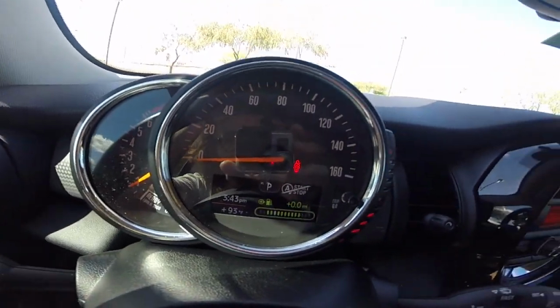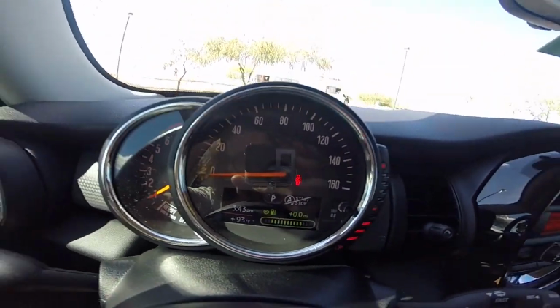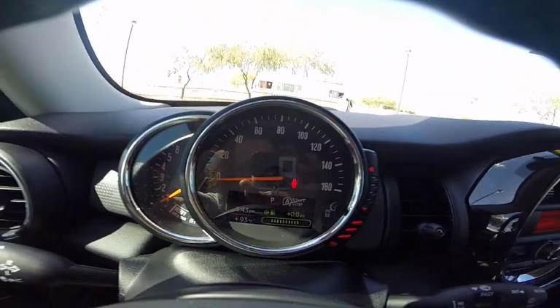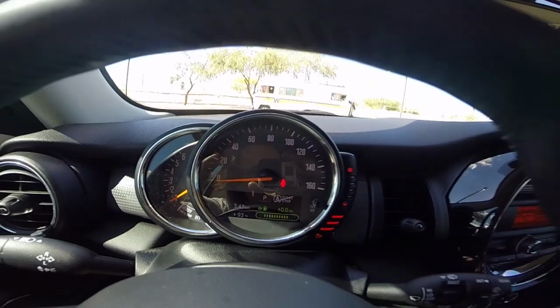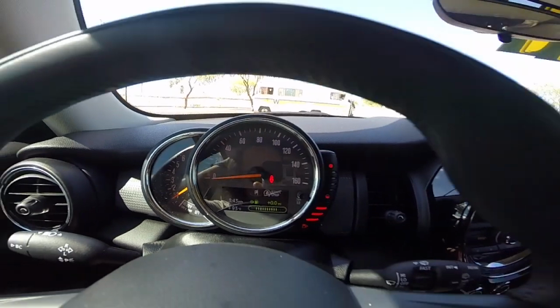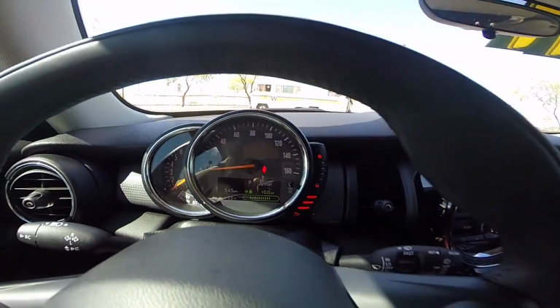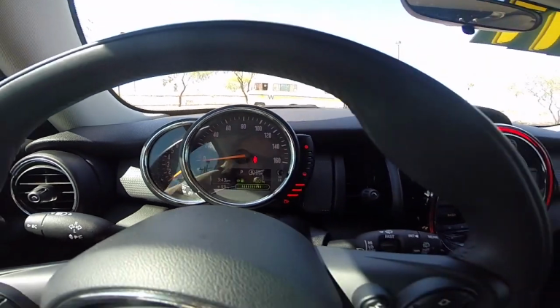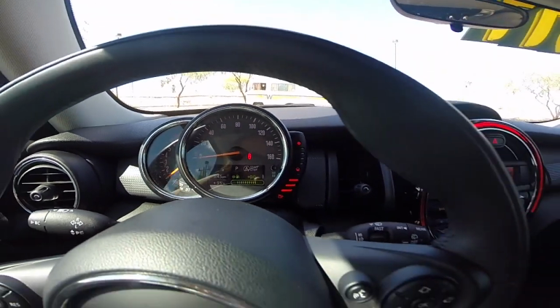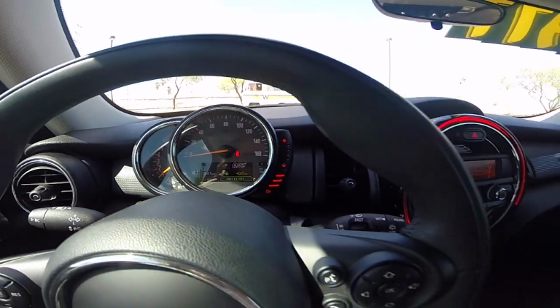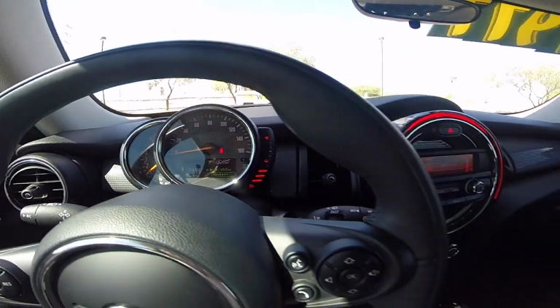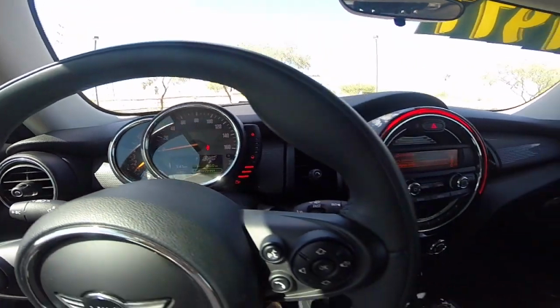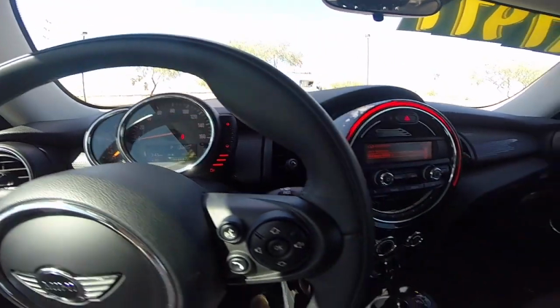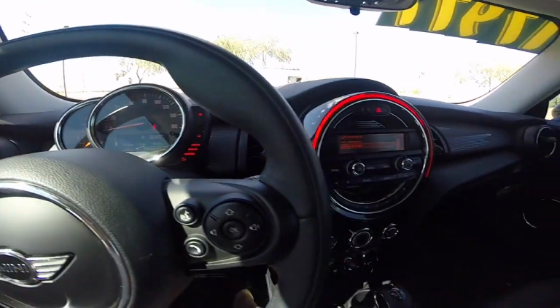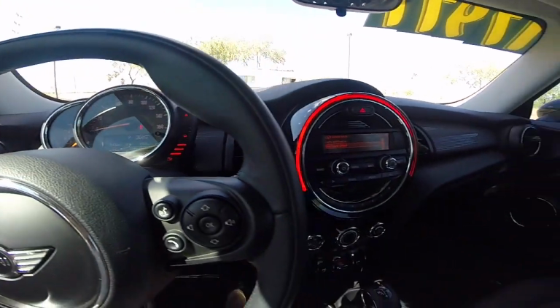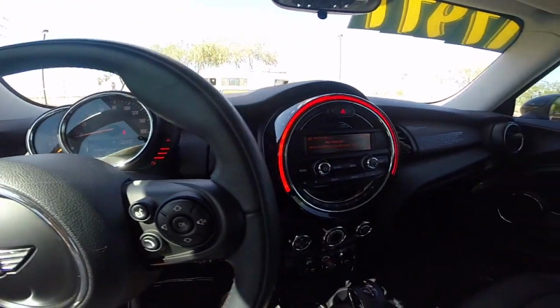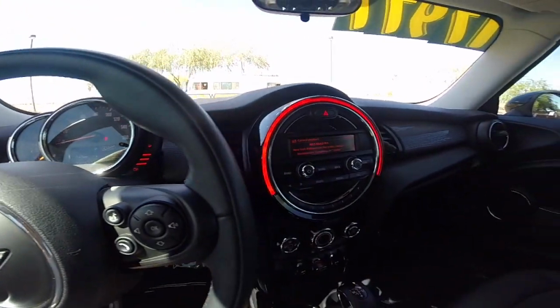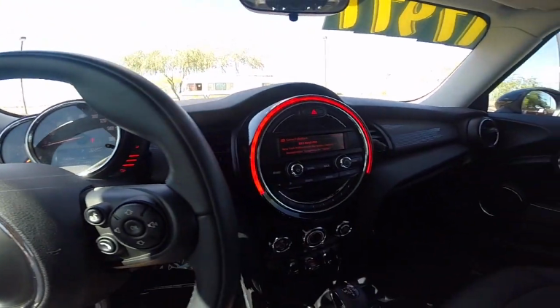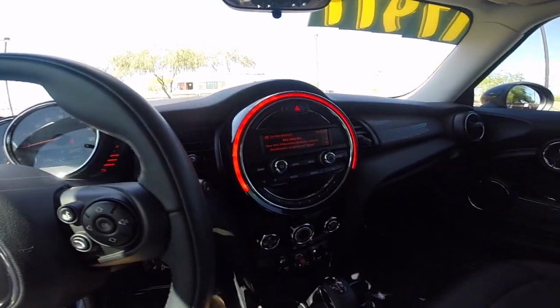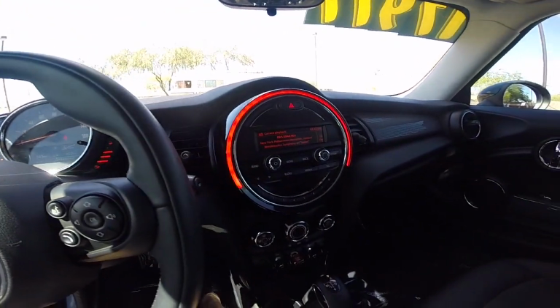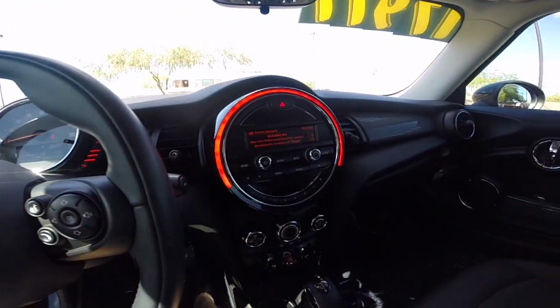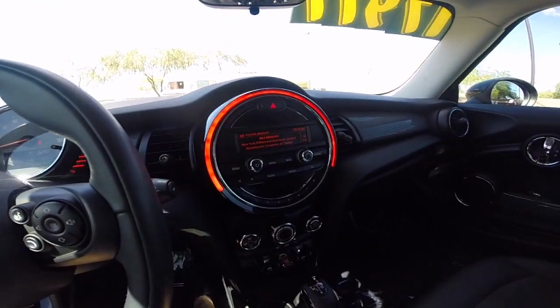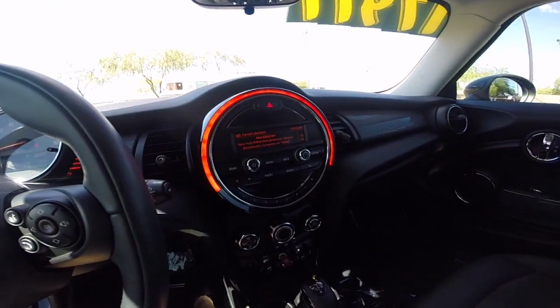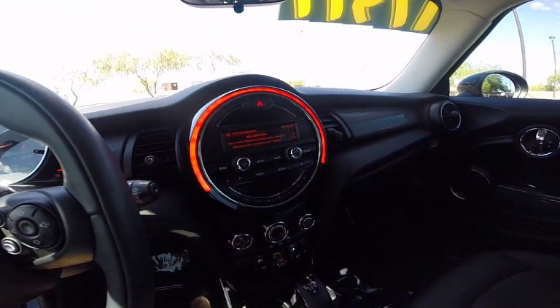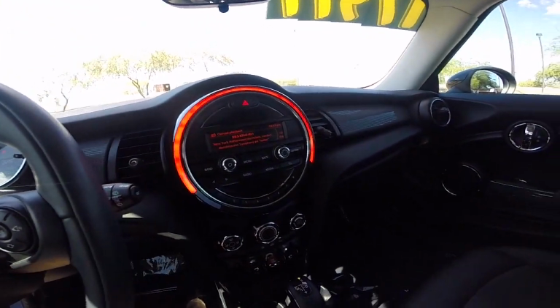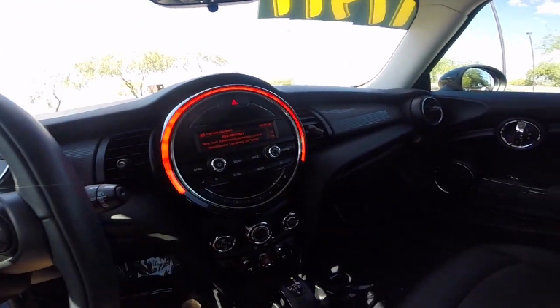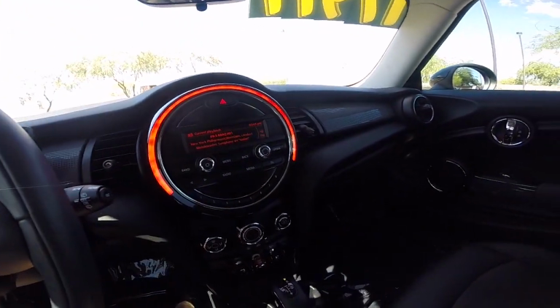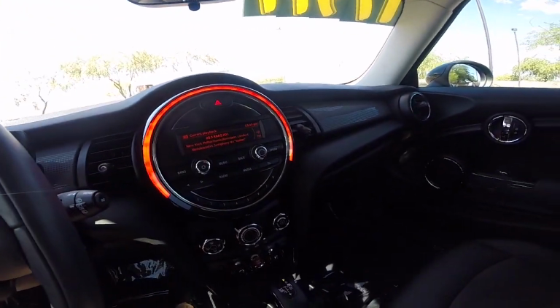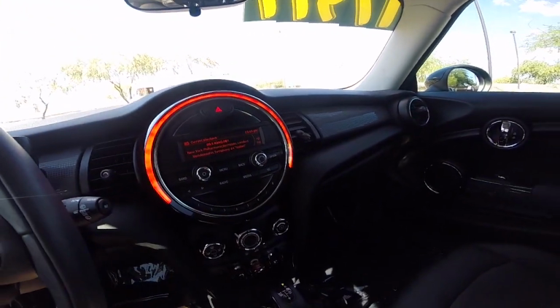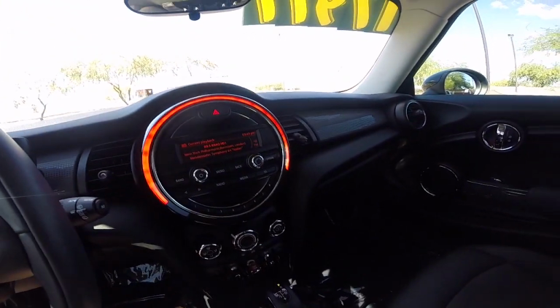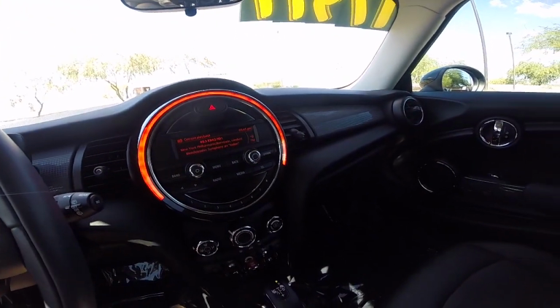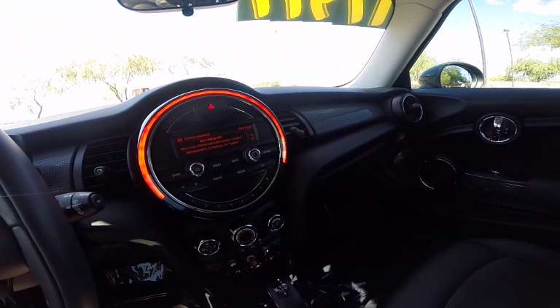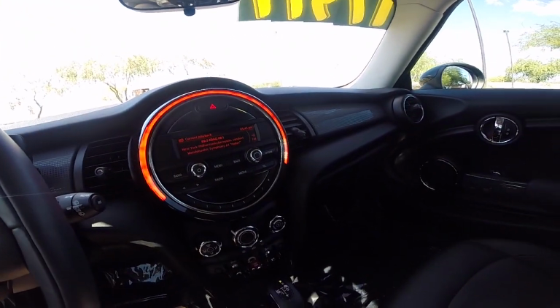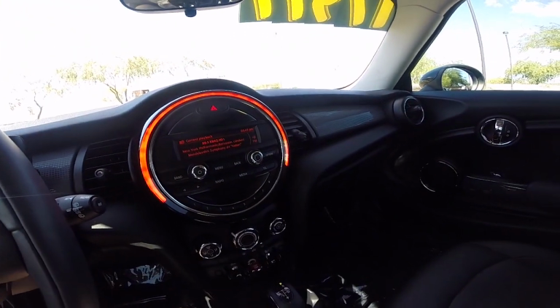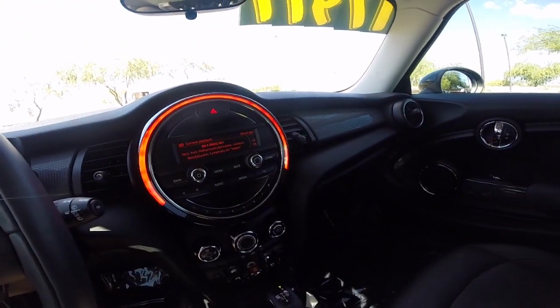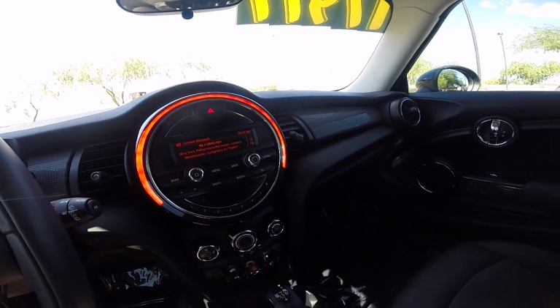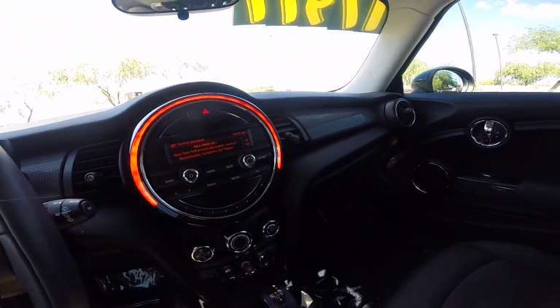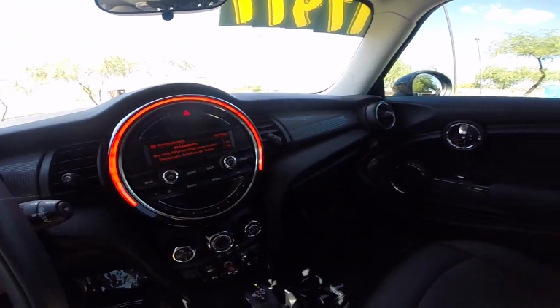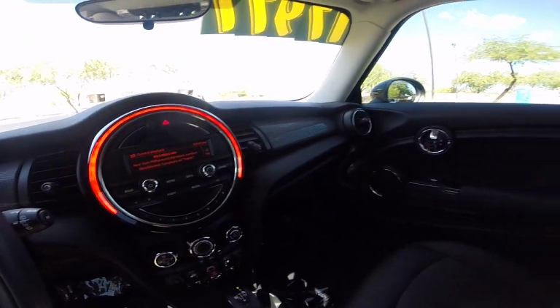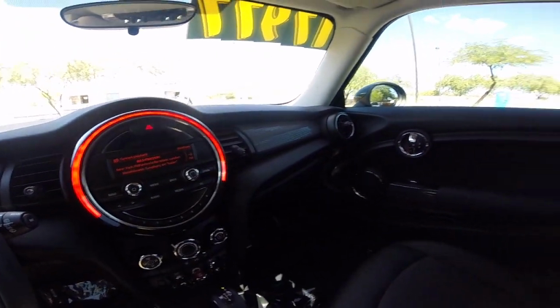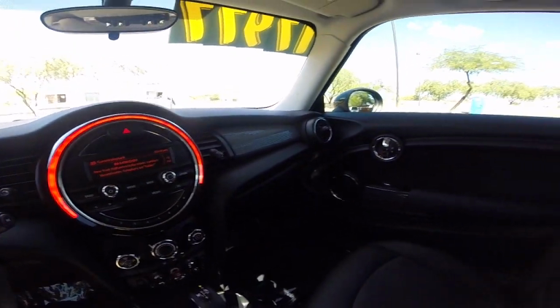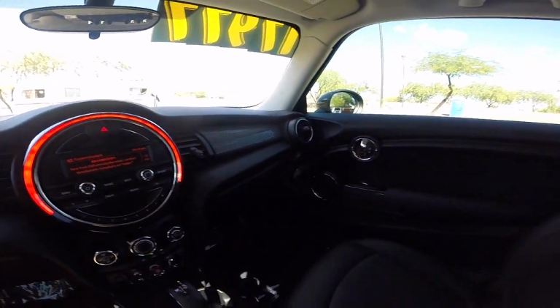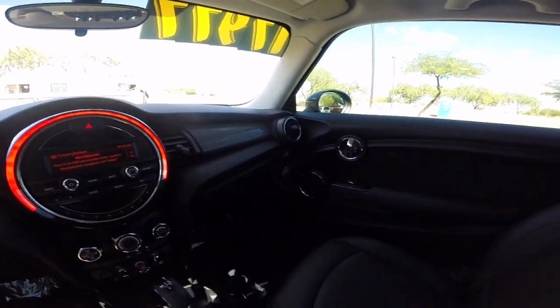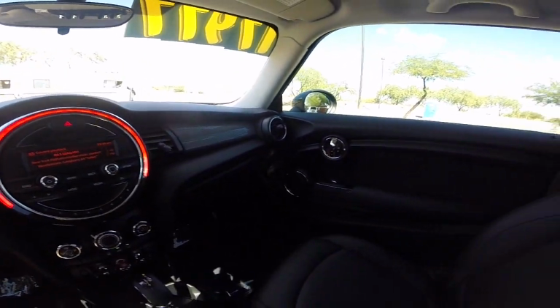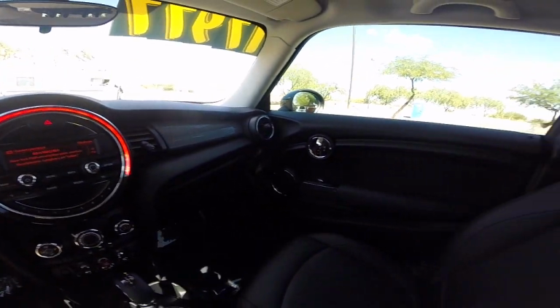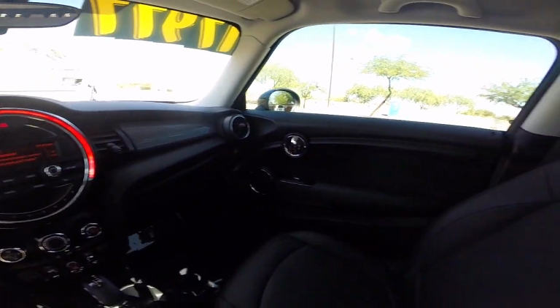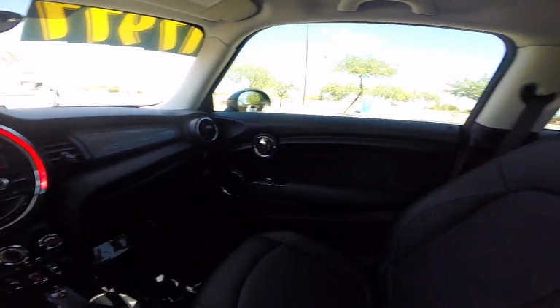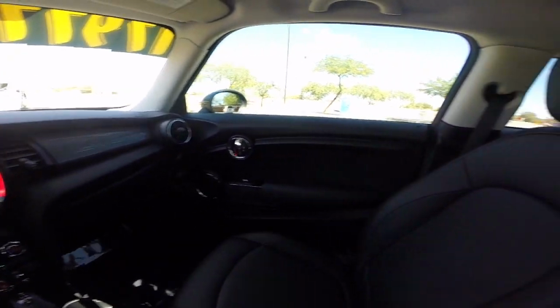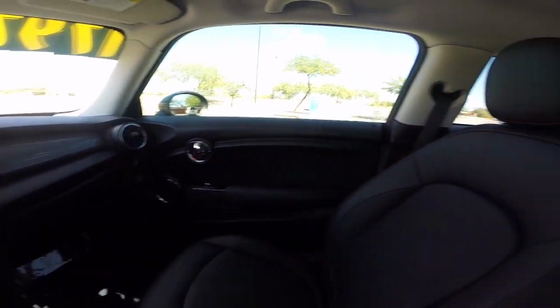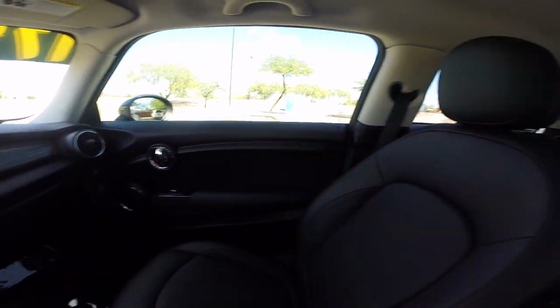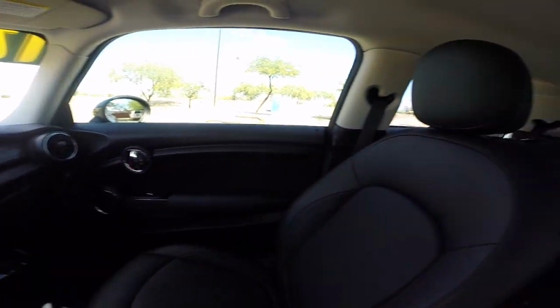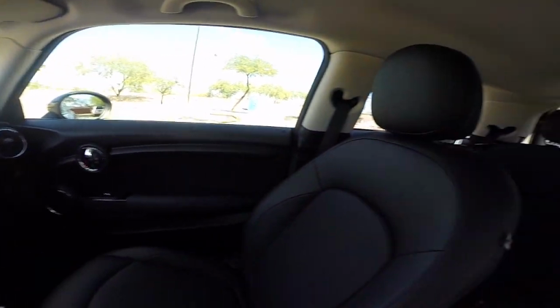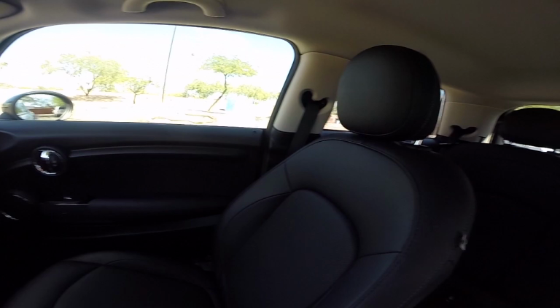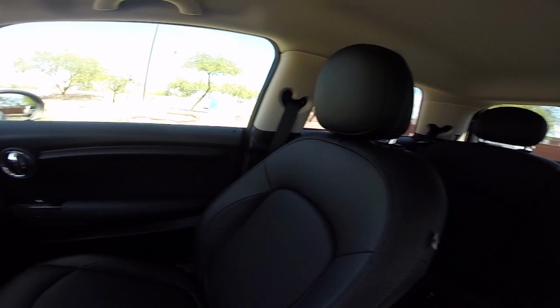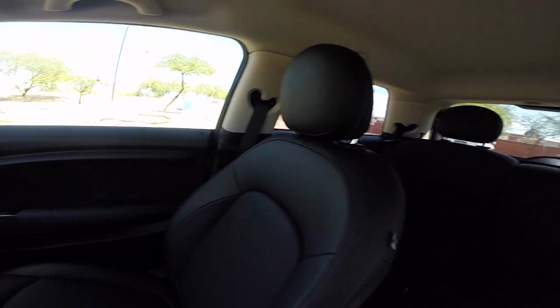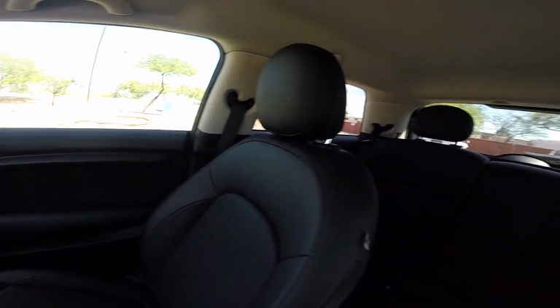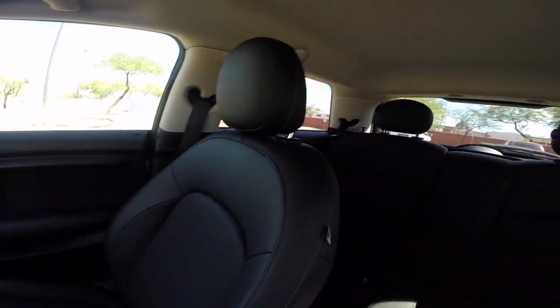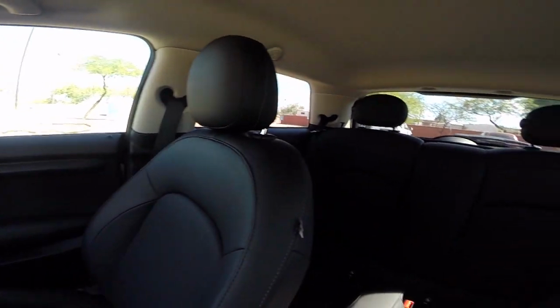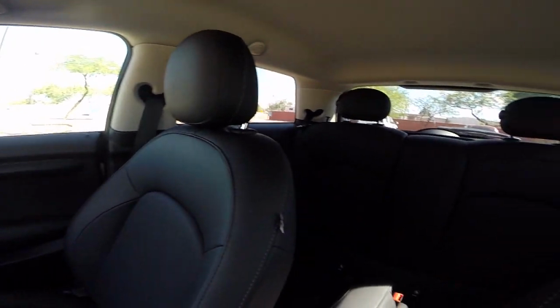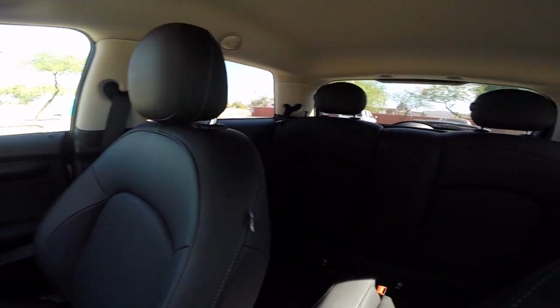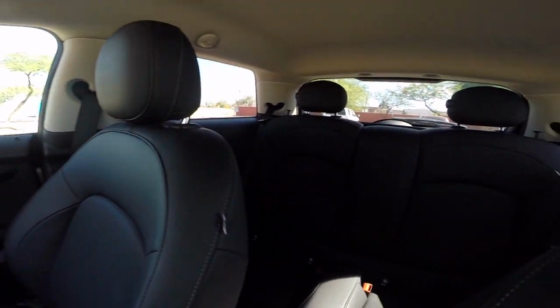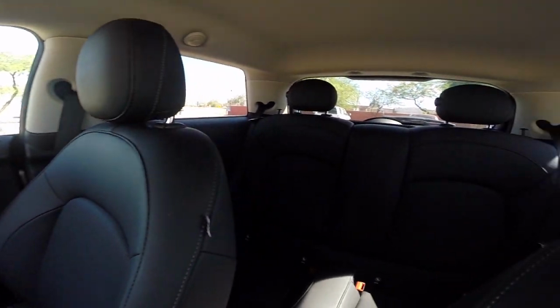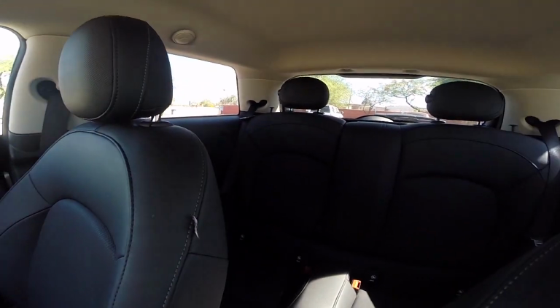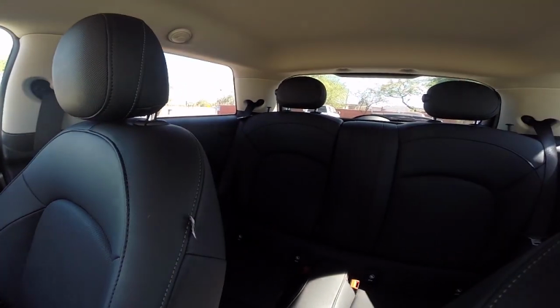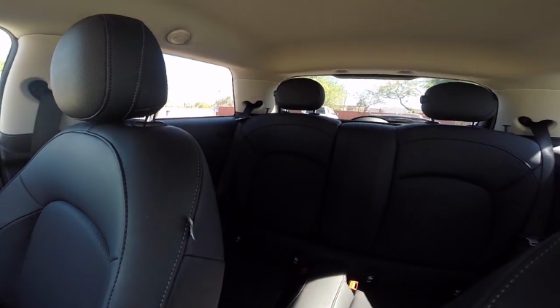Come take it for a test drive. We're located about five minutes away from the Sky Harbor Airport in Tempe, and we have no city sales tax.